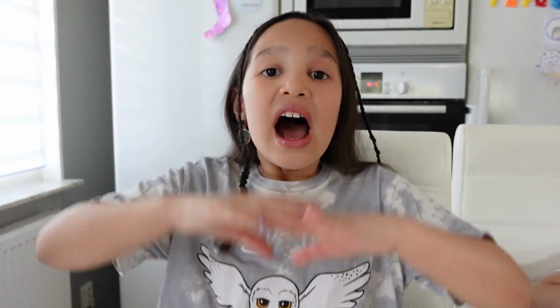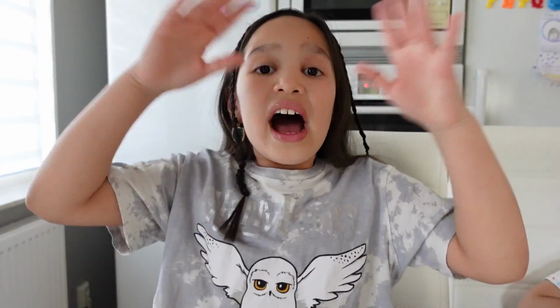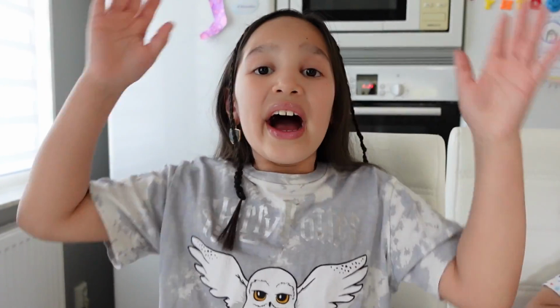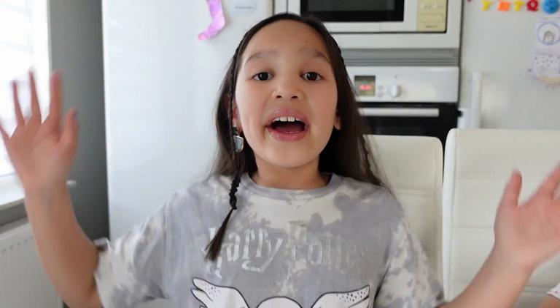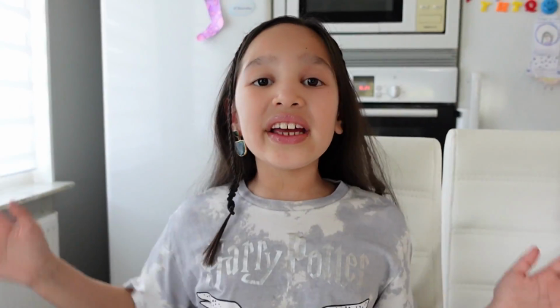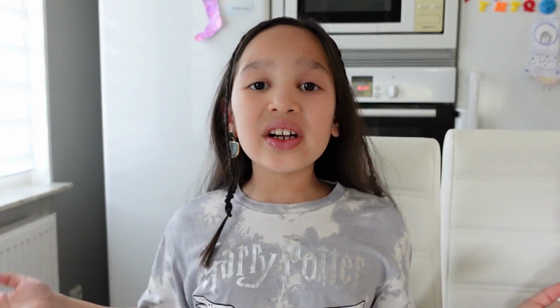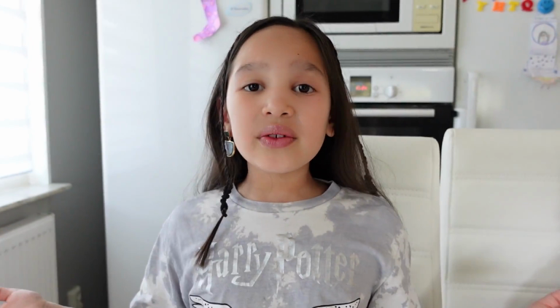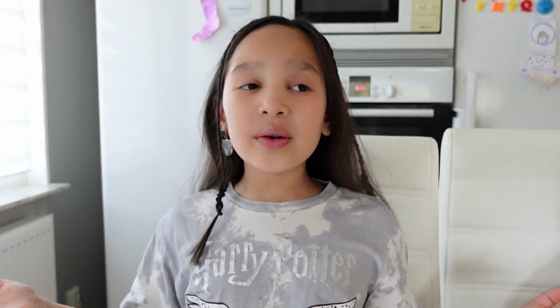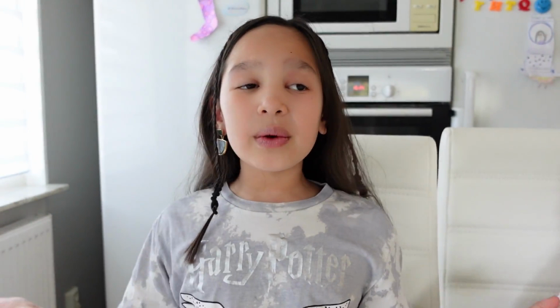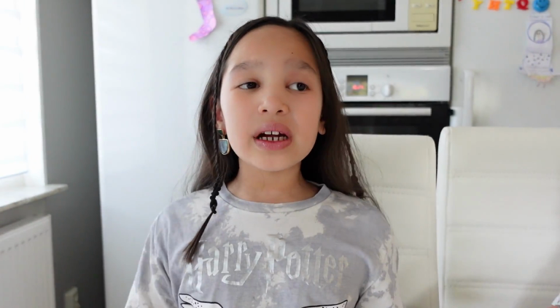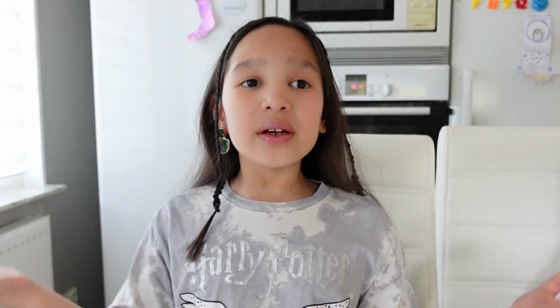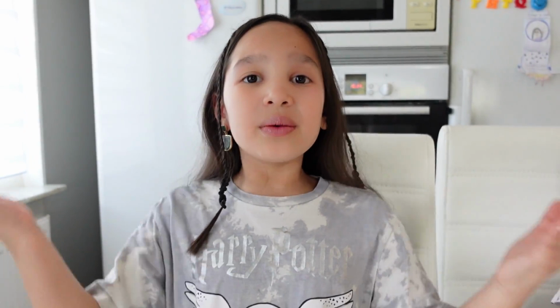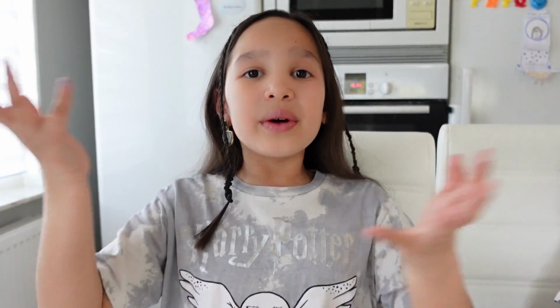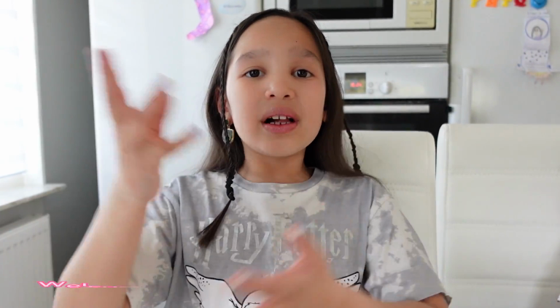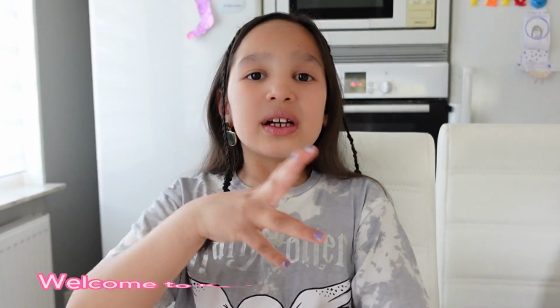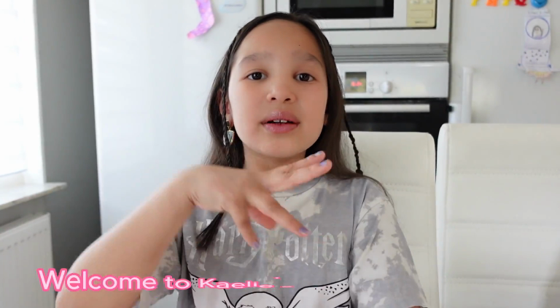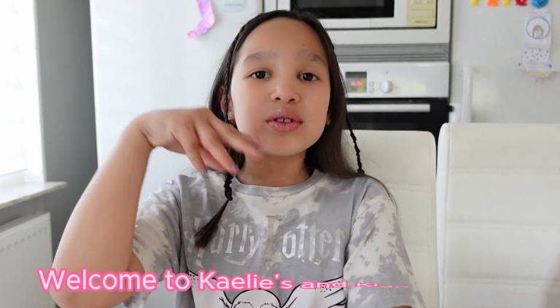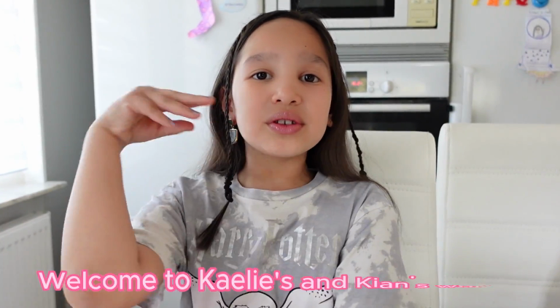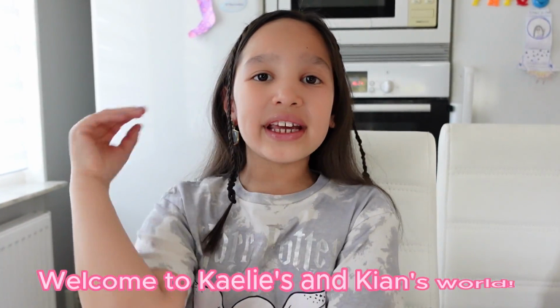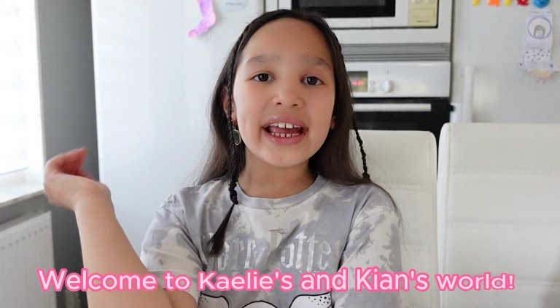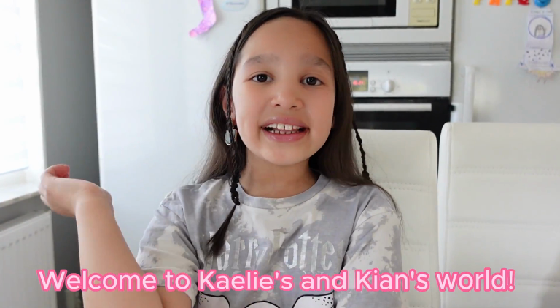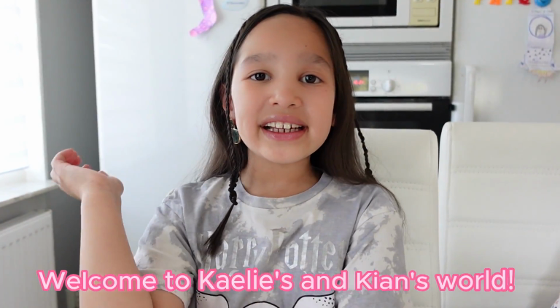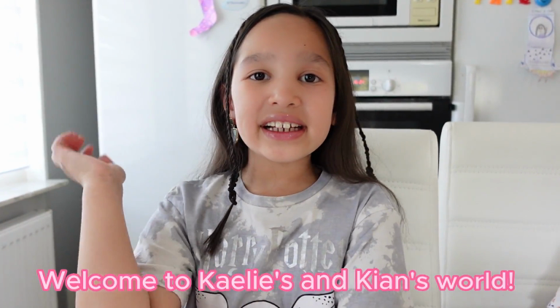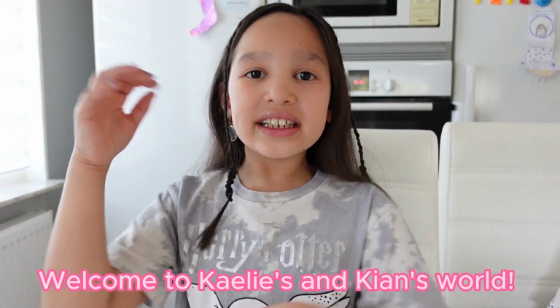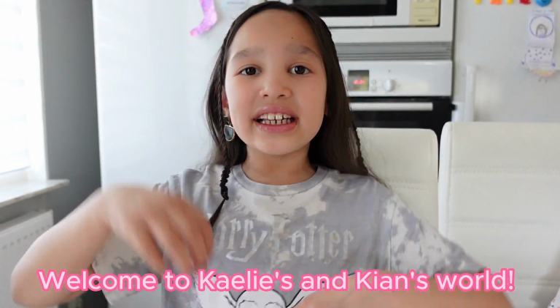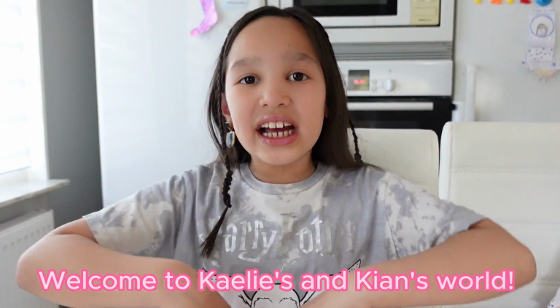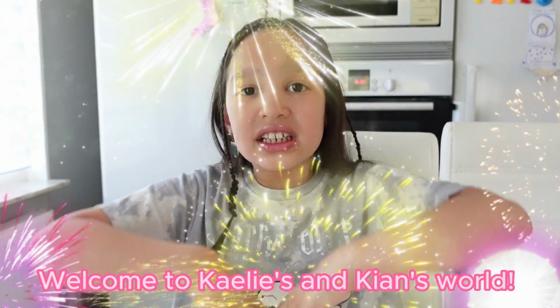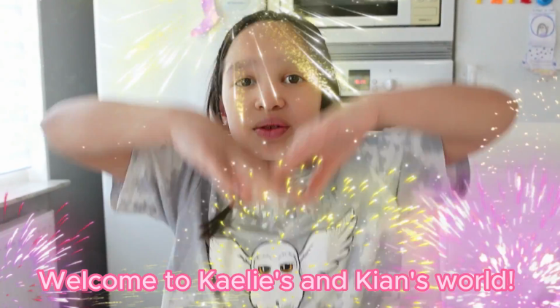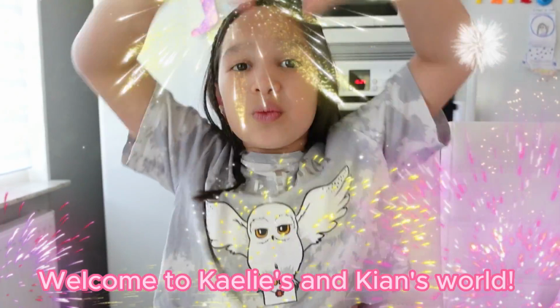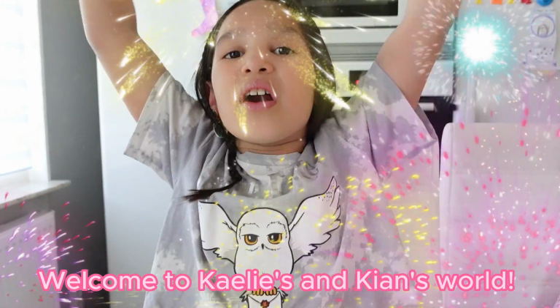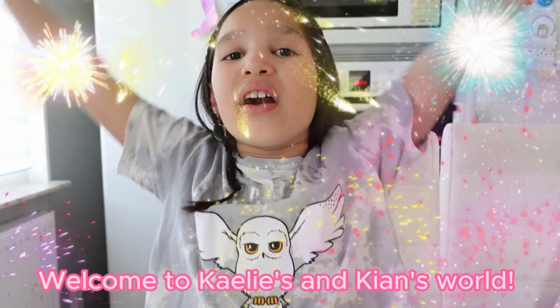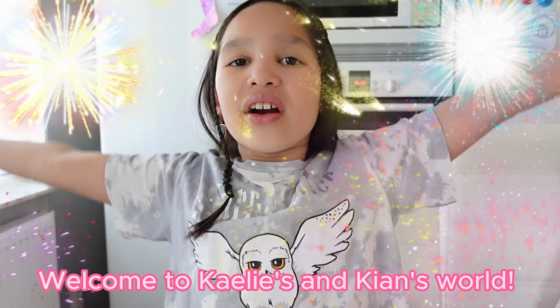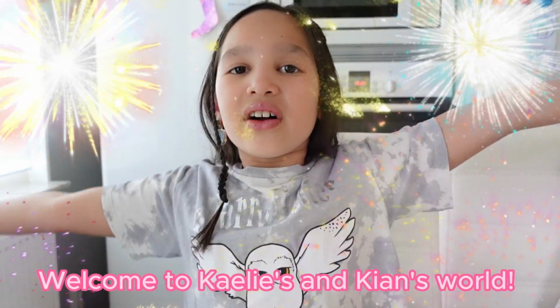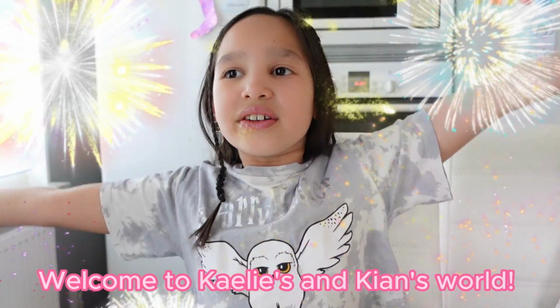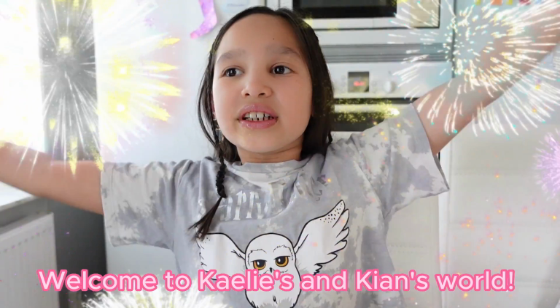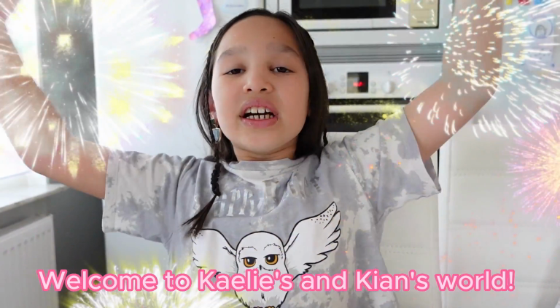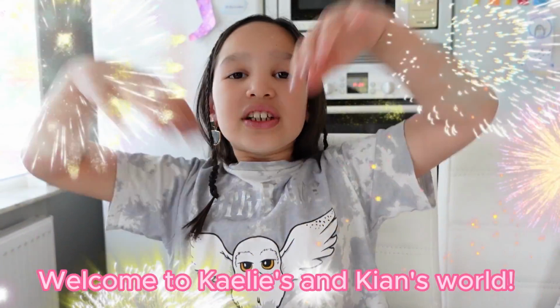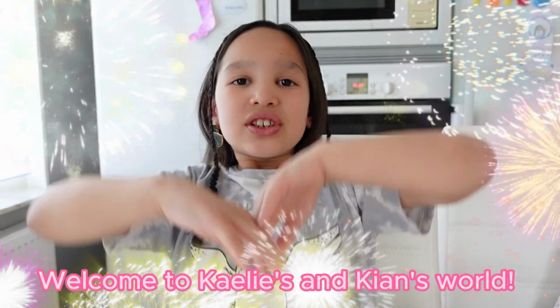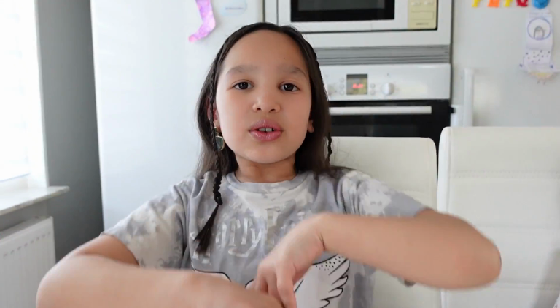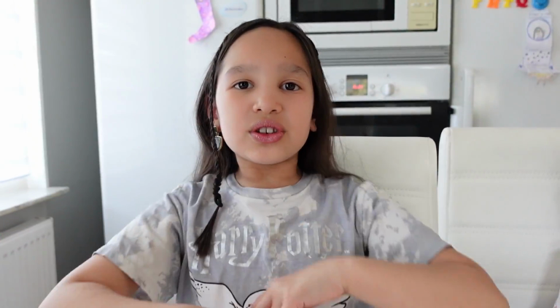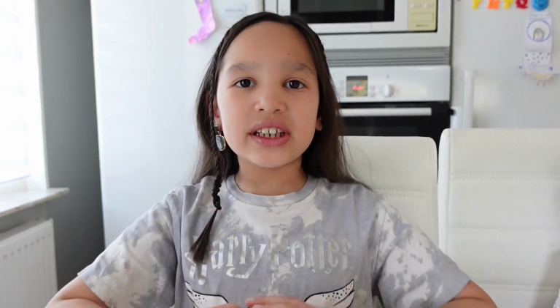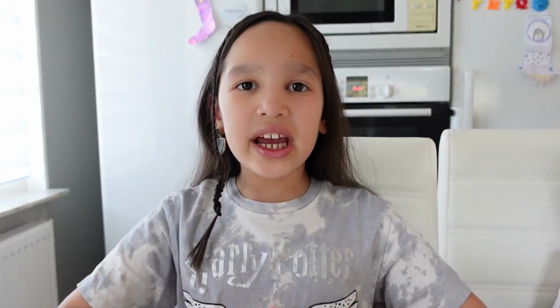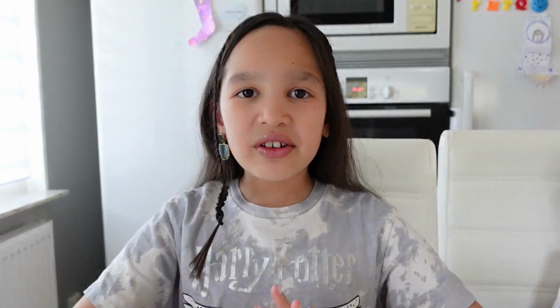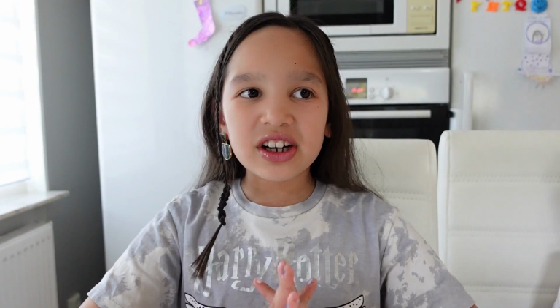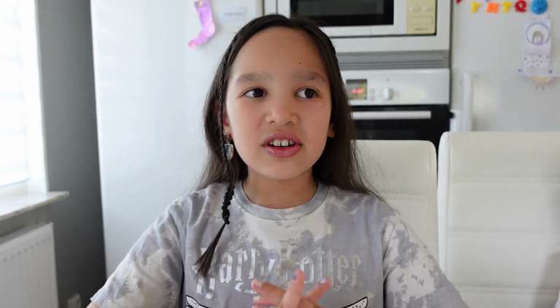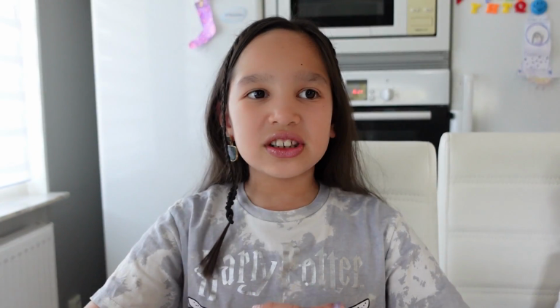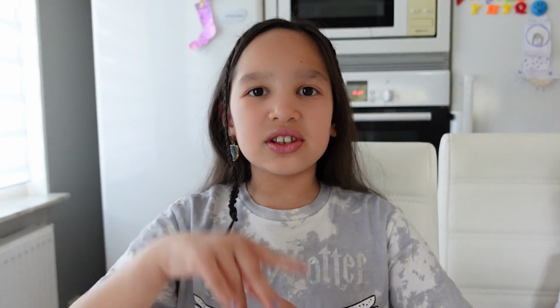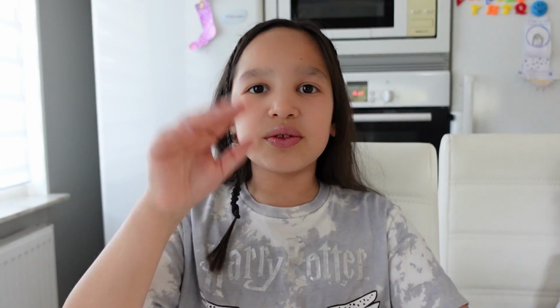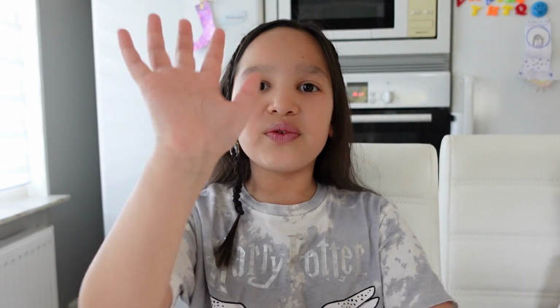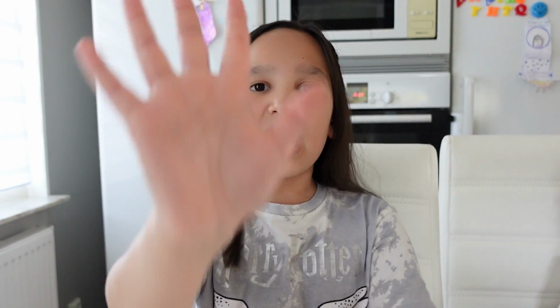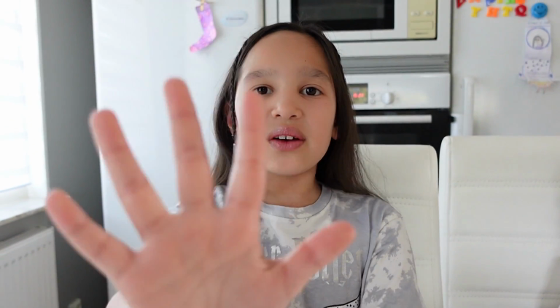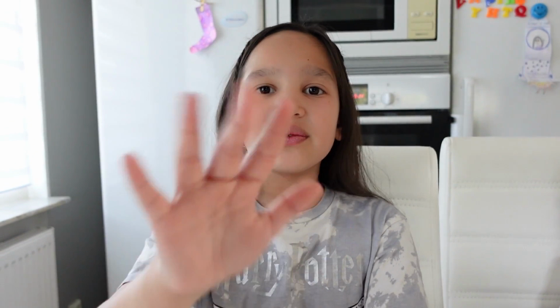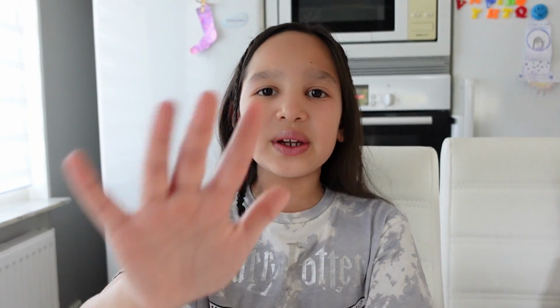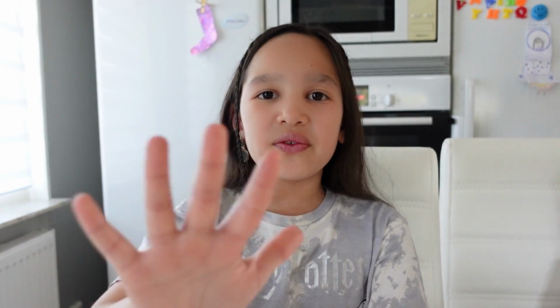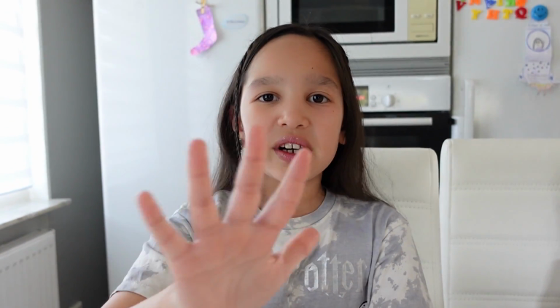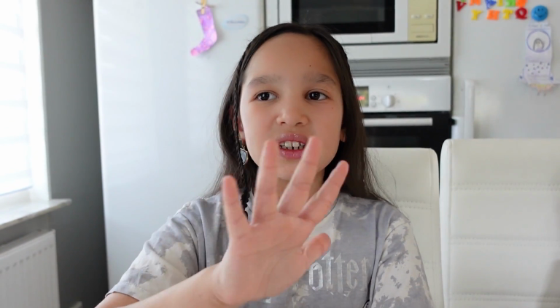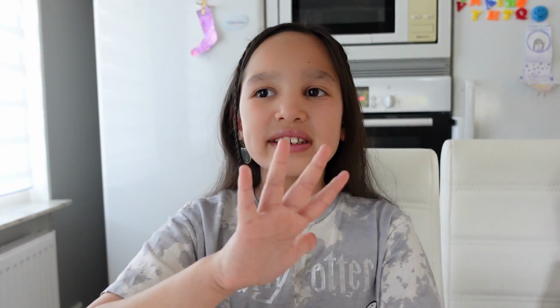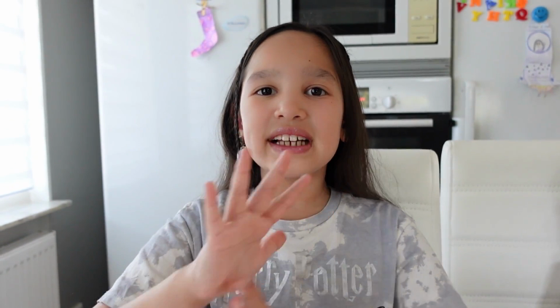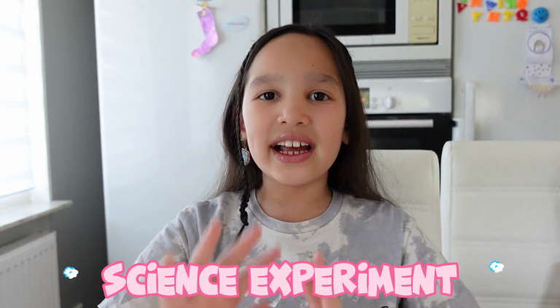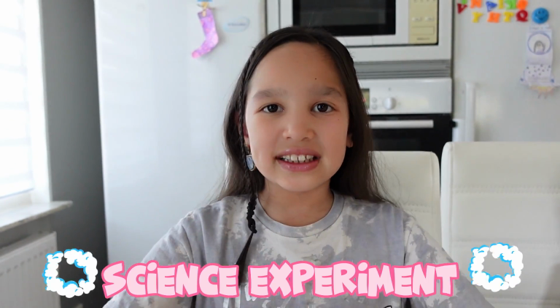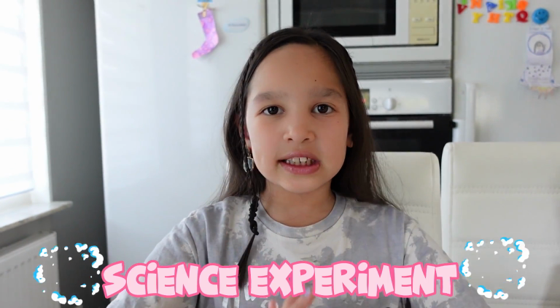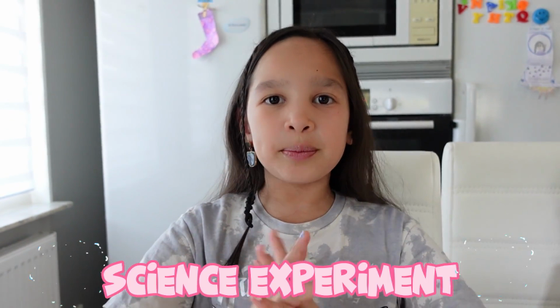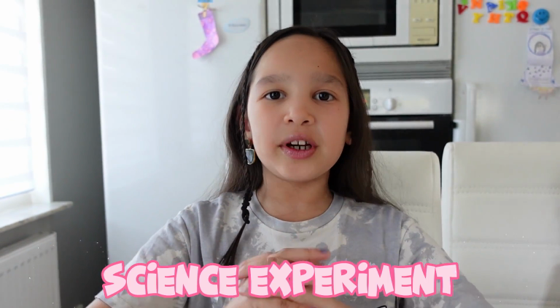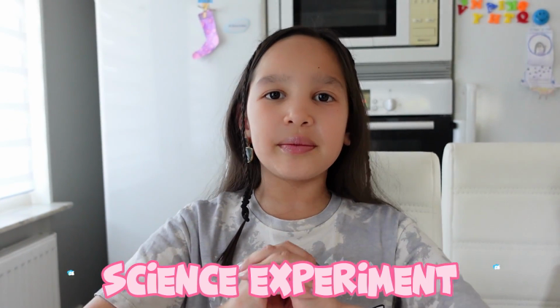Hi everybody! Welcome to Kaylee and Kian's world! So today we're going to do five different science experiments.